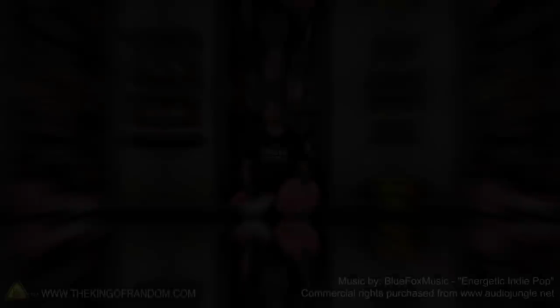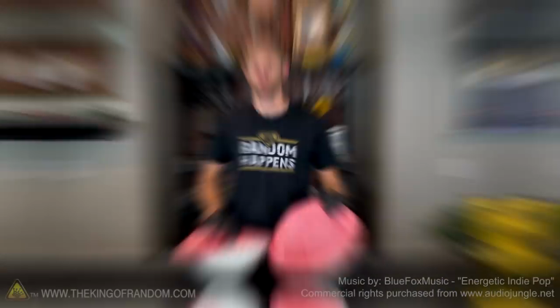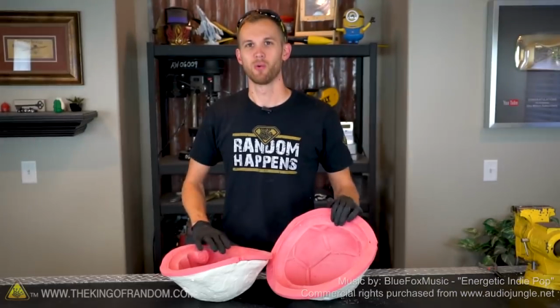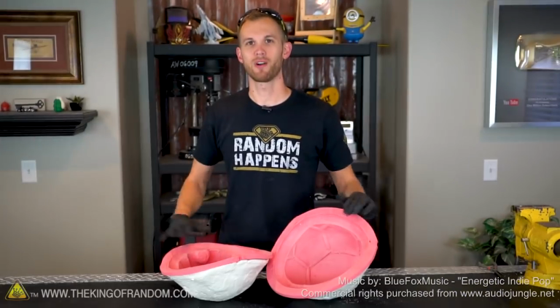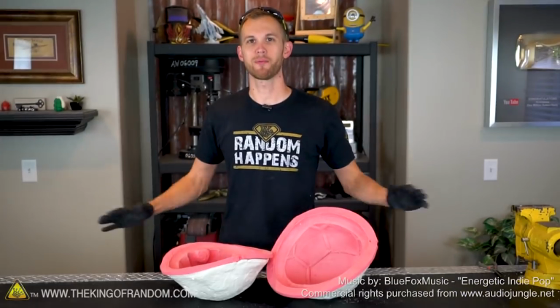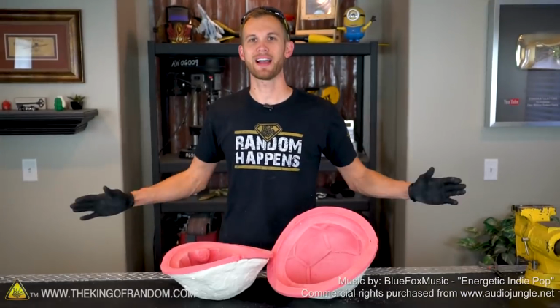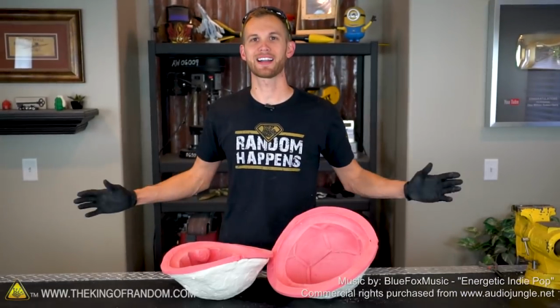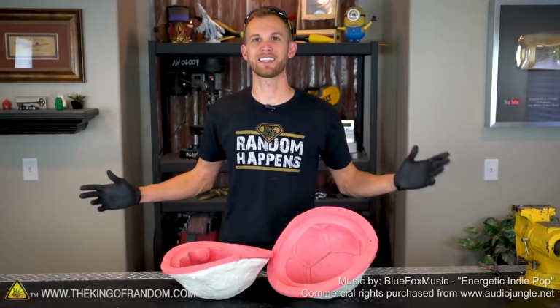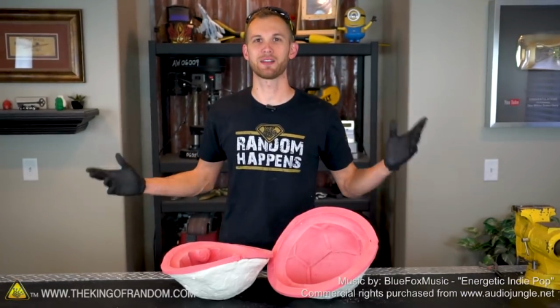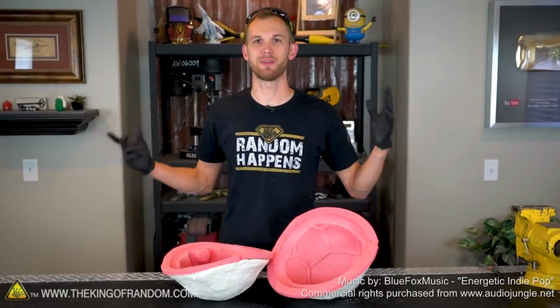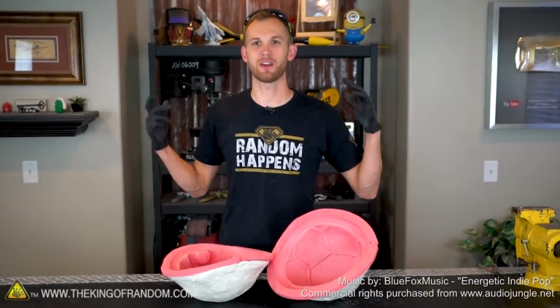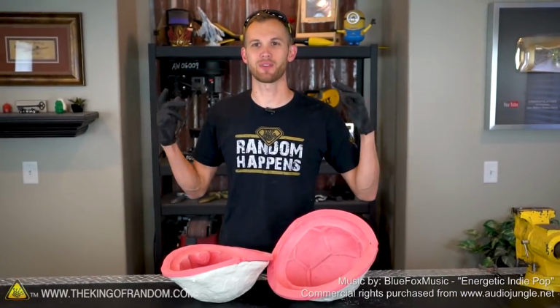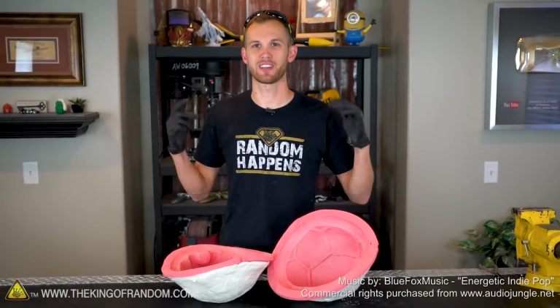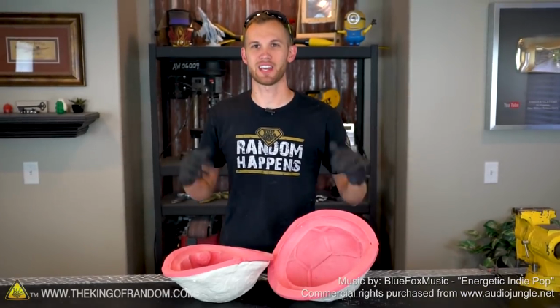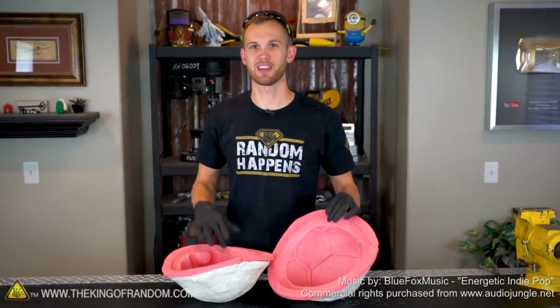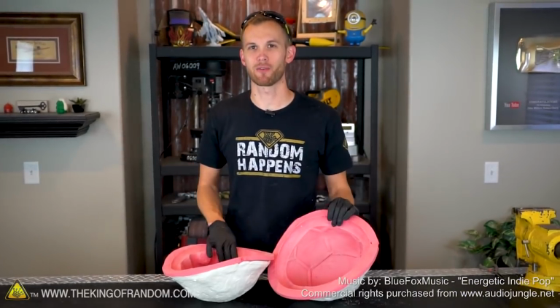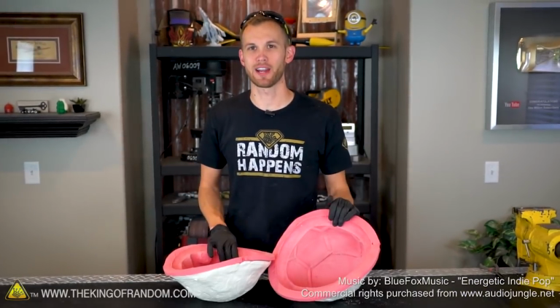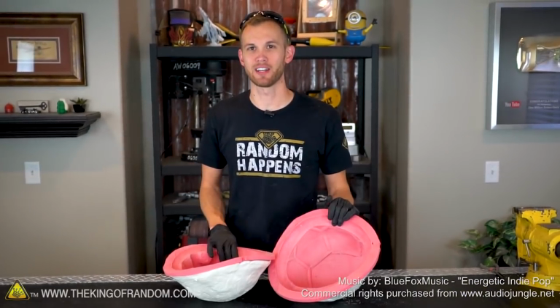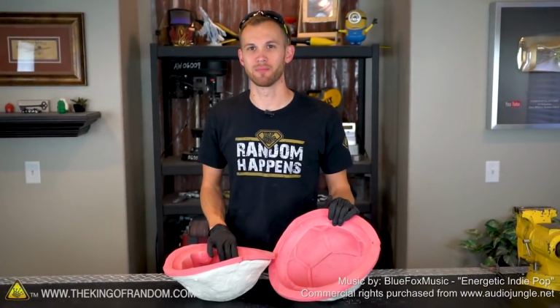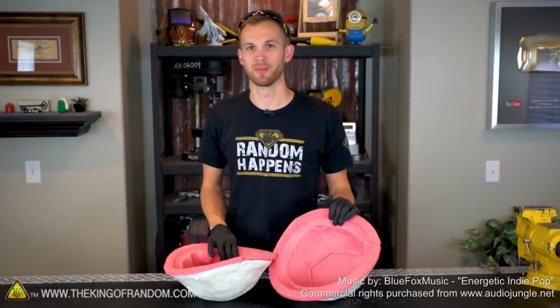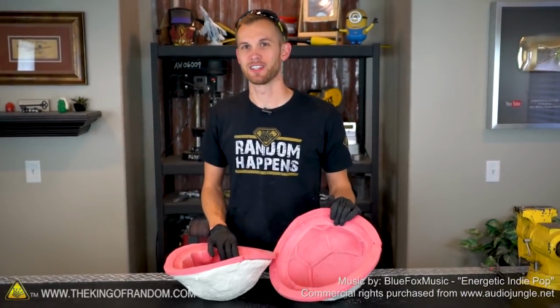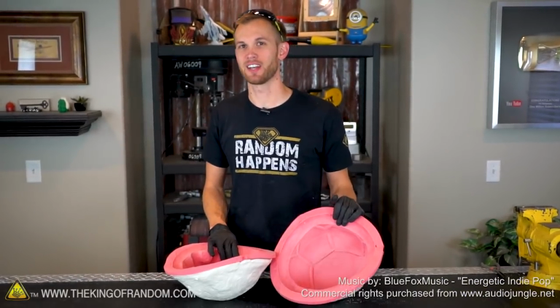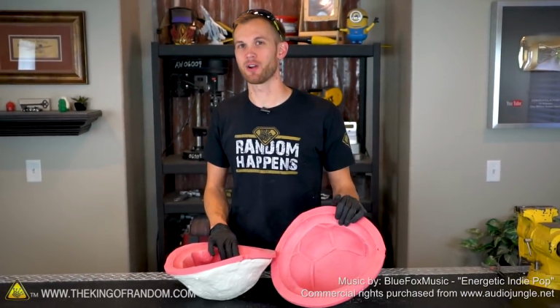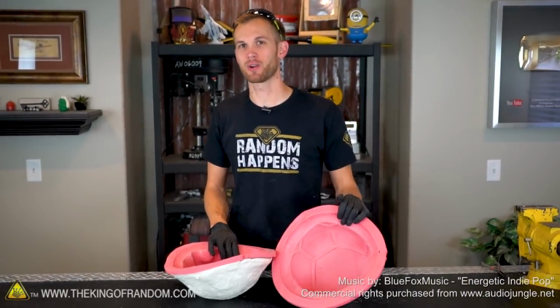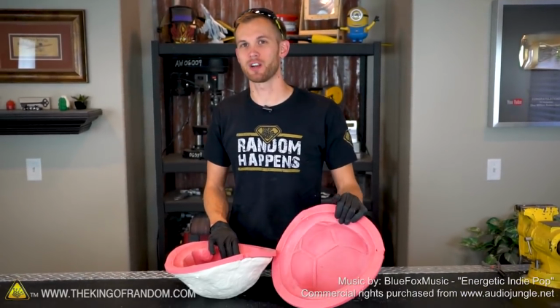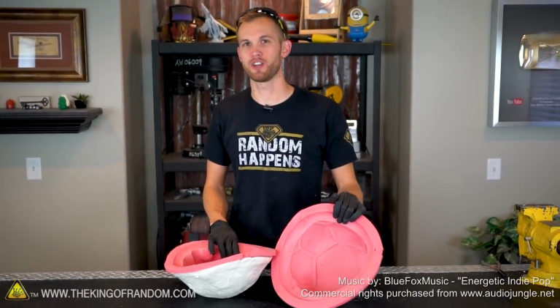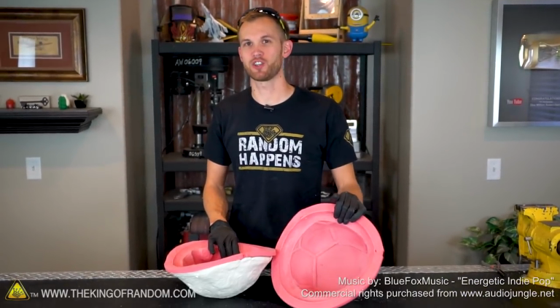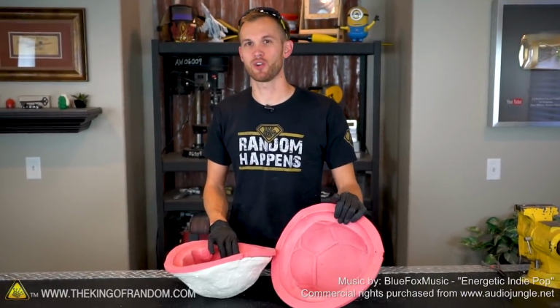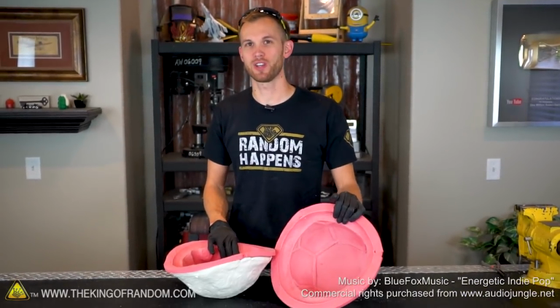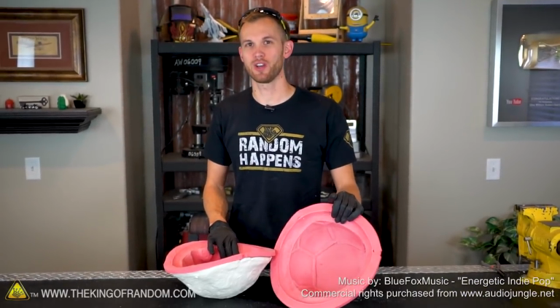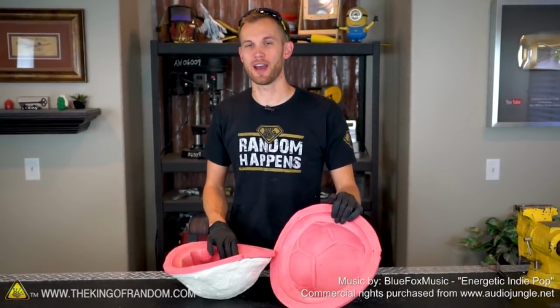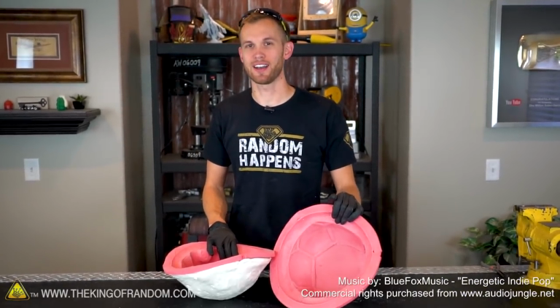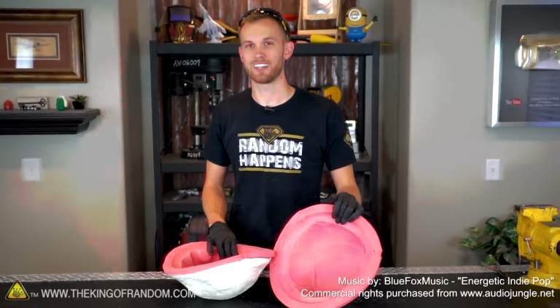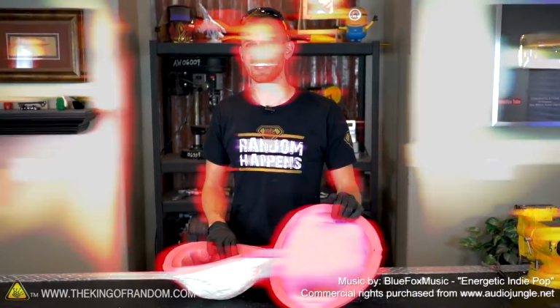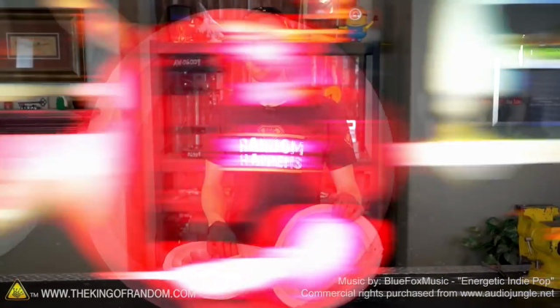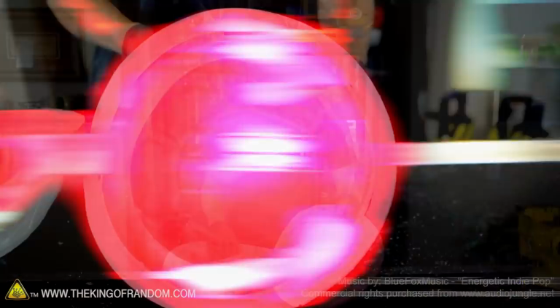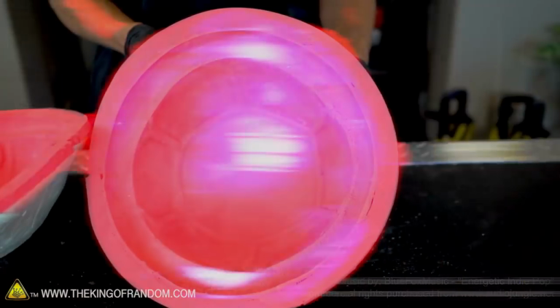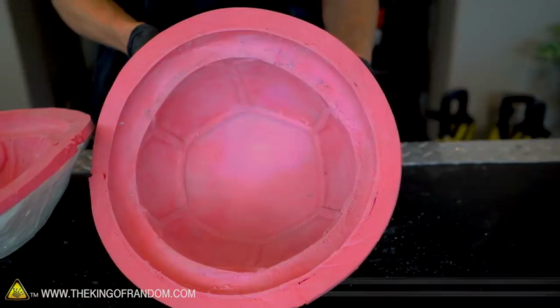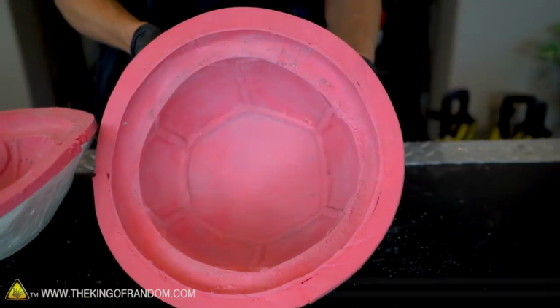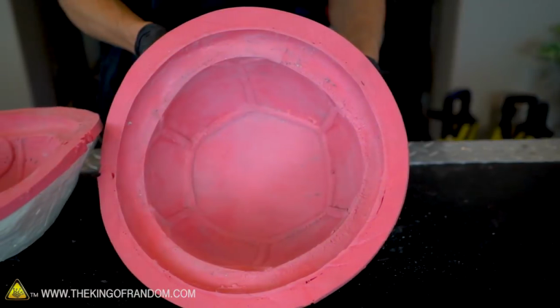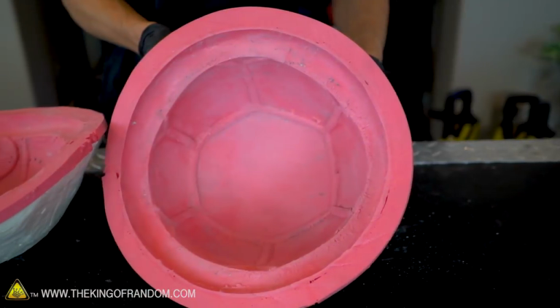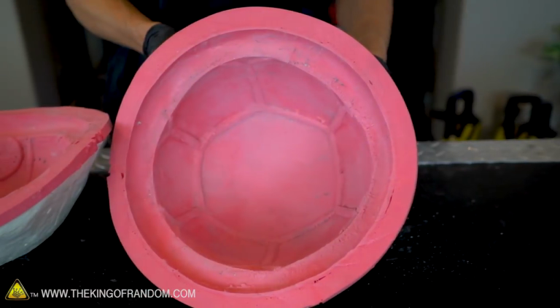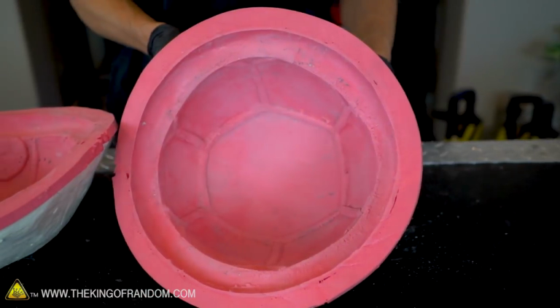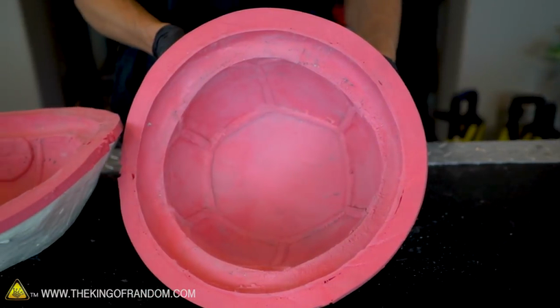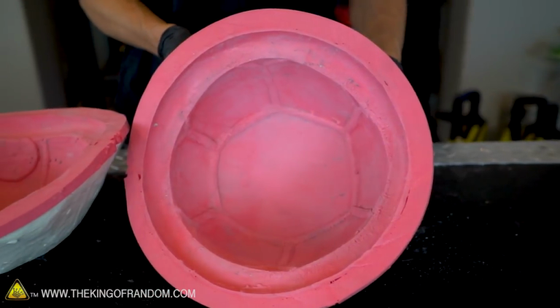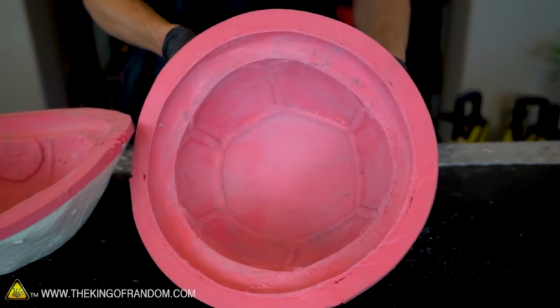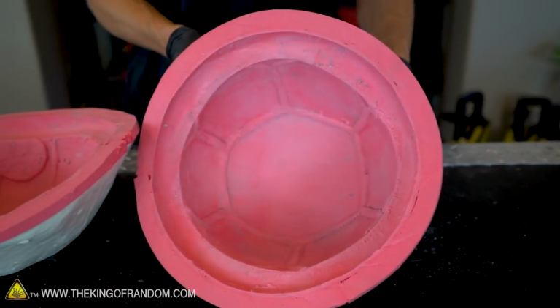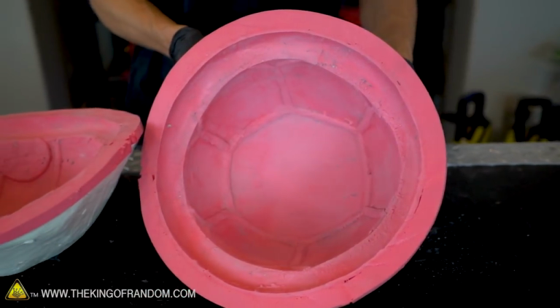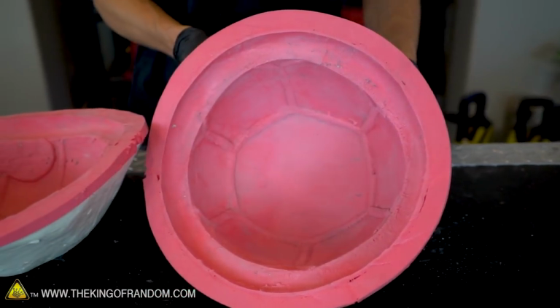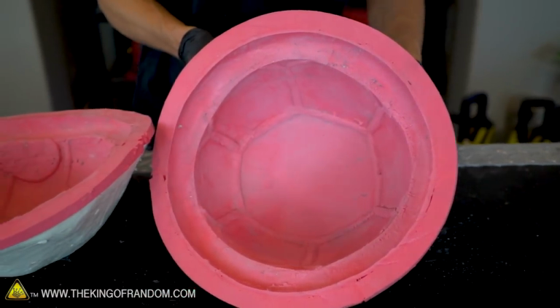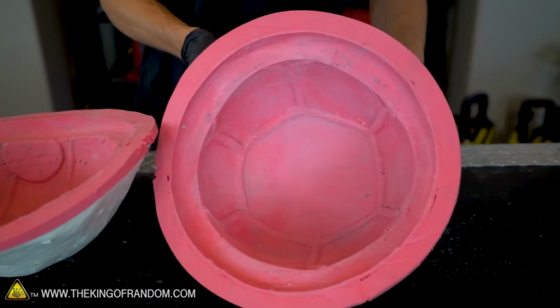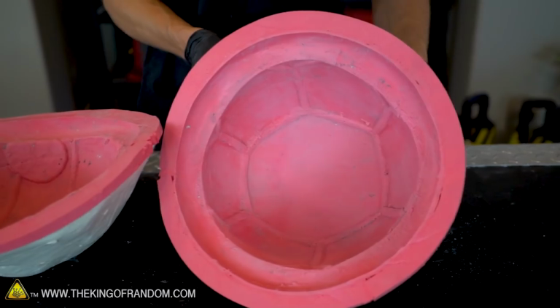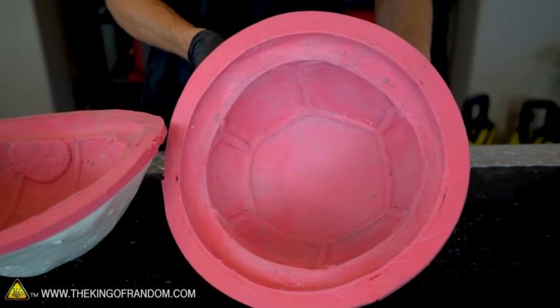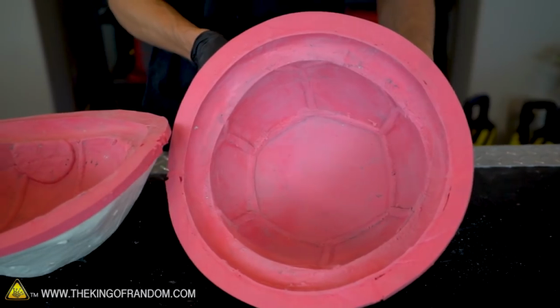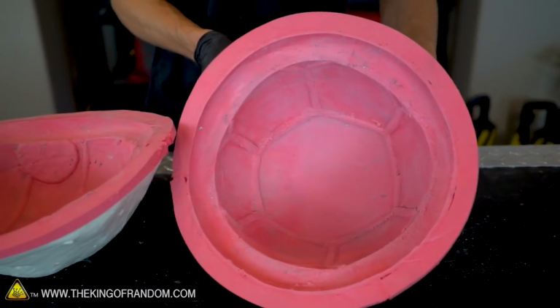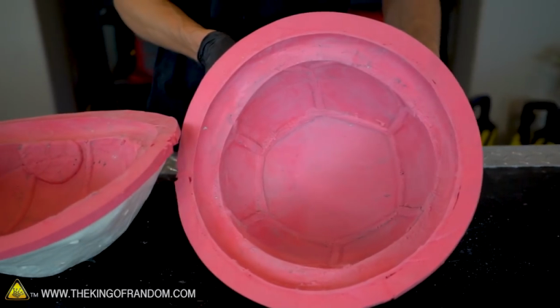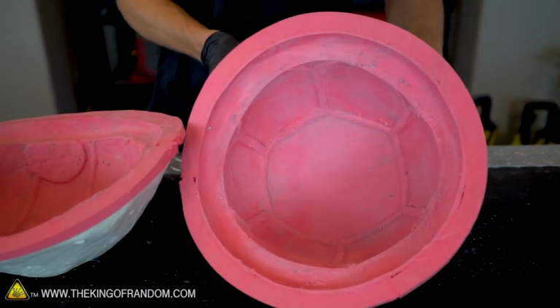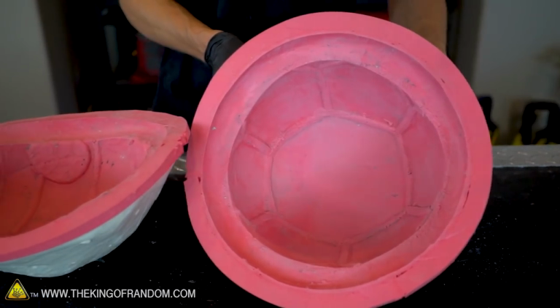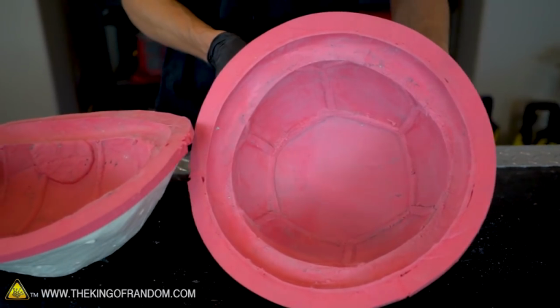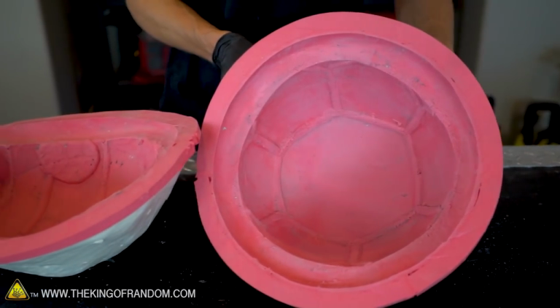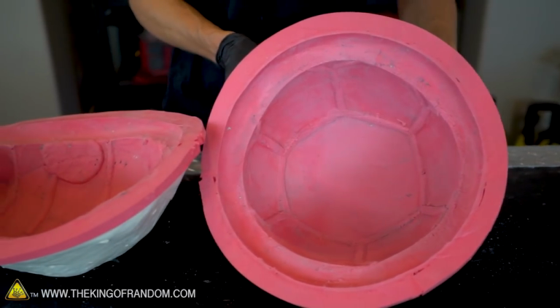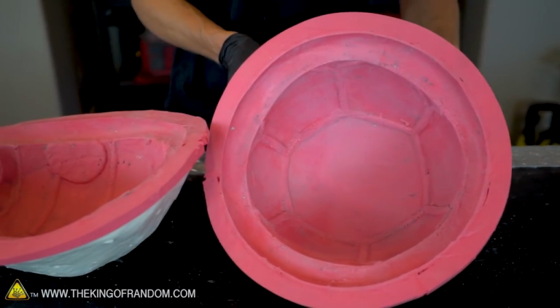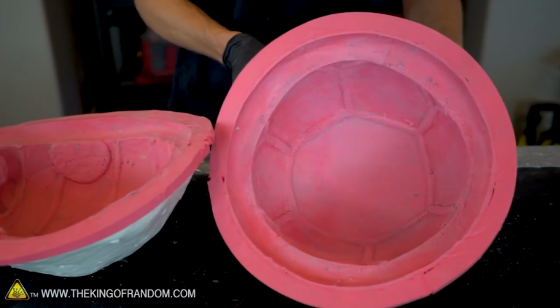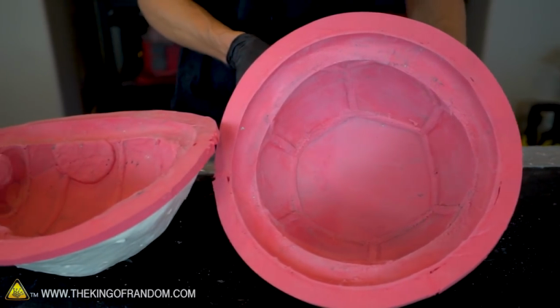Welcome back guys, I'm Nate with the King of Random. Today we're going to be showing you how to take the molds we made in a previous video and use them to cast fiberglass.